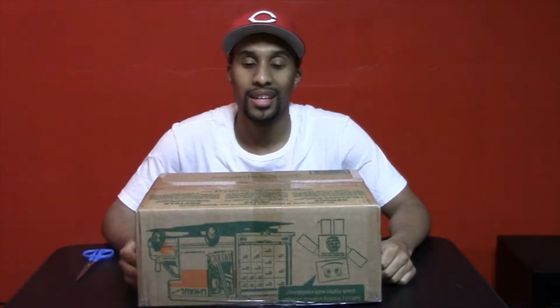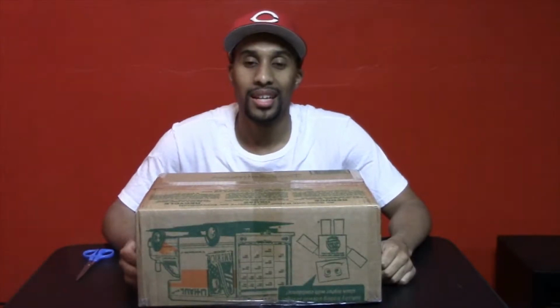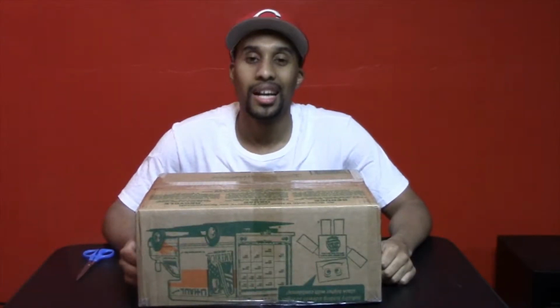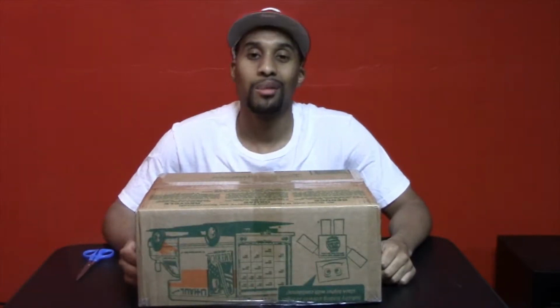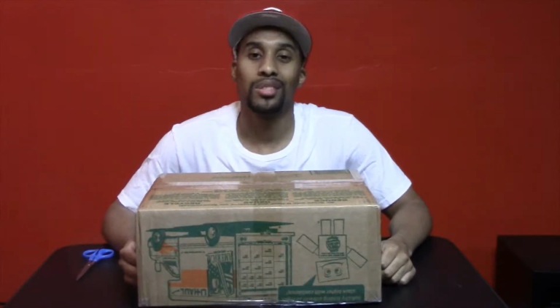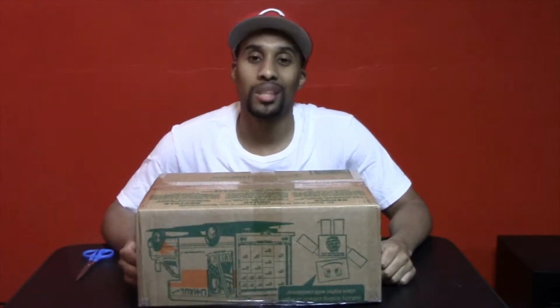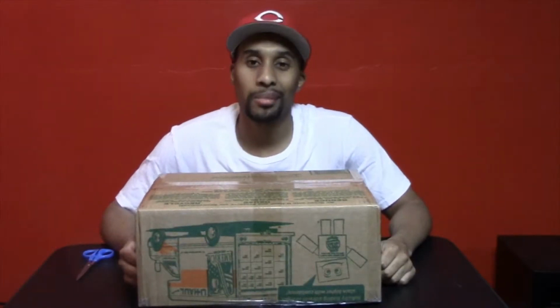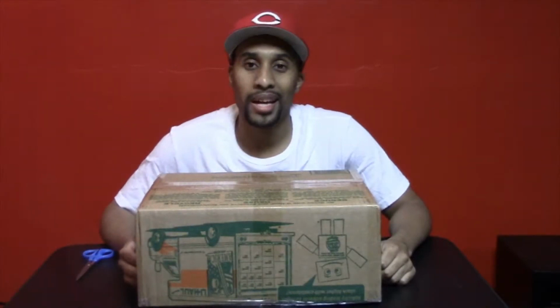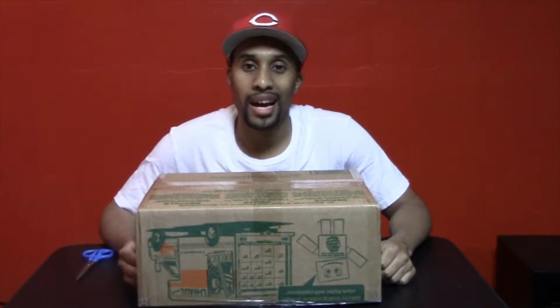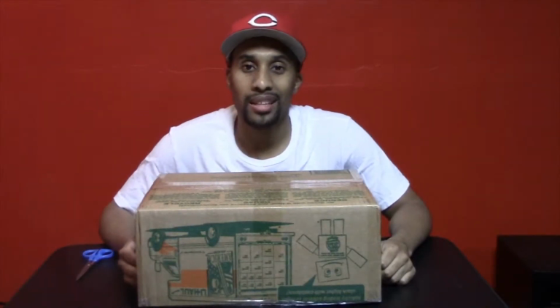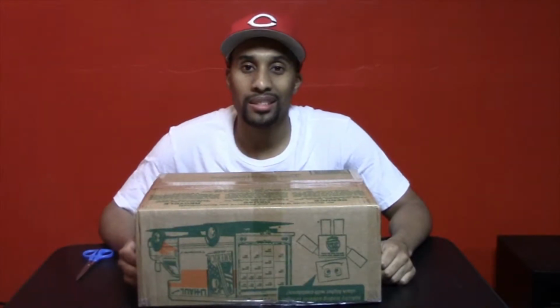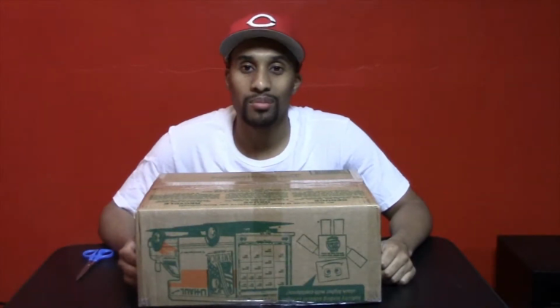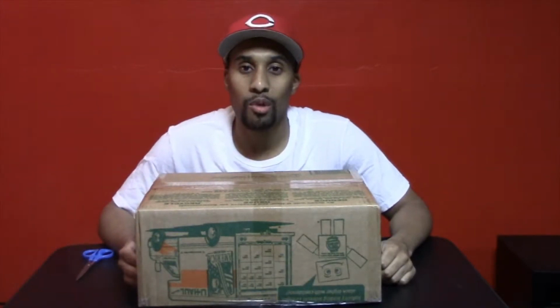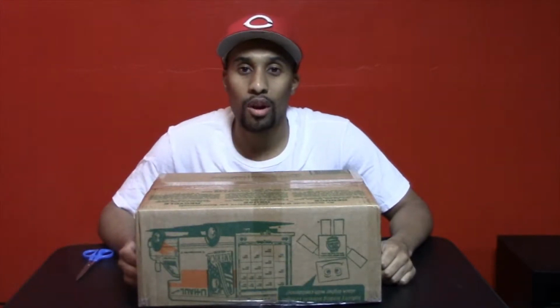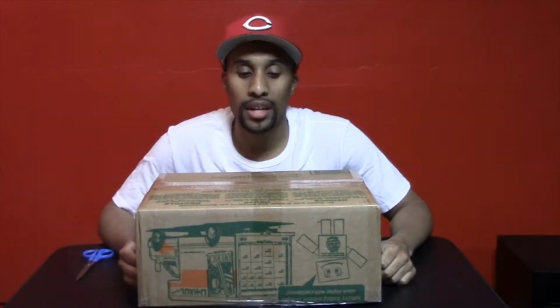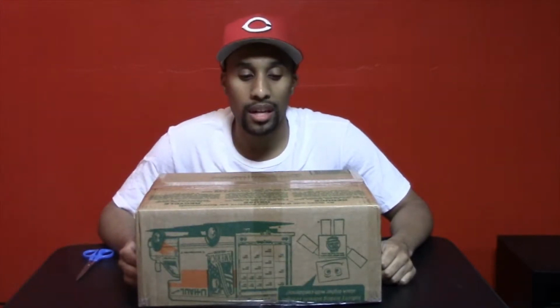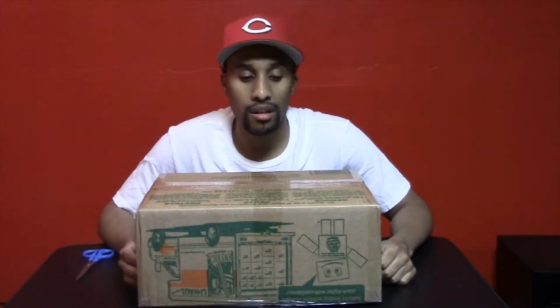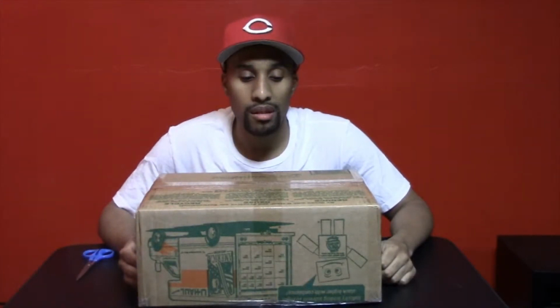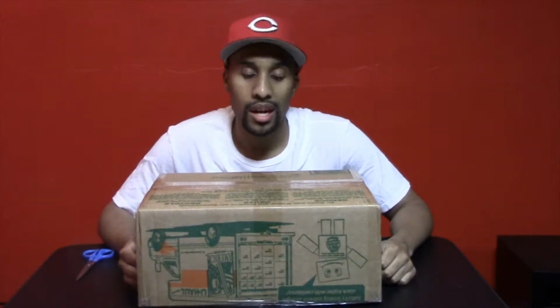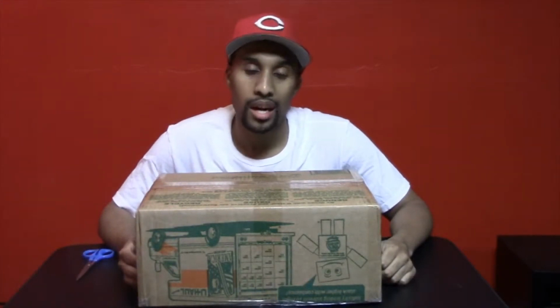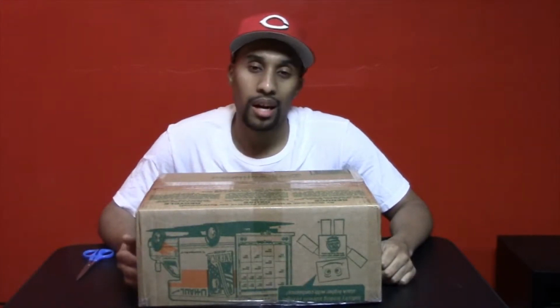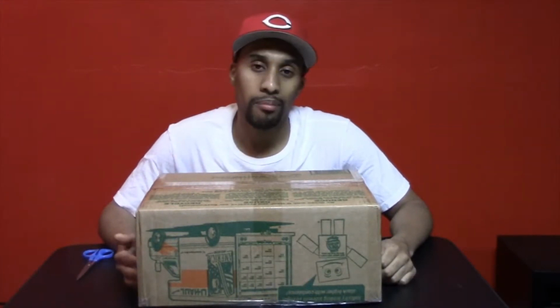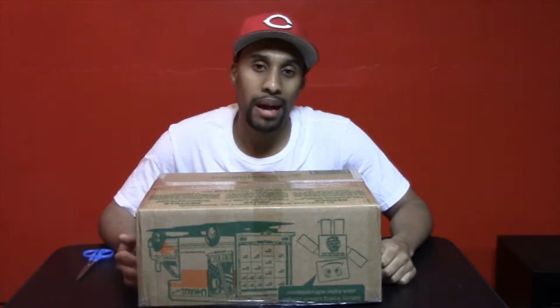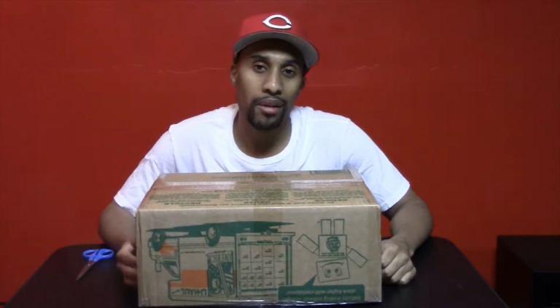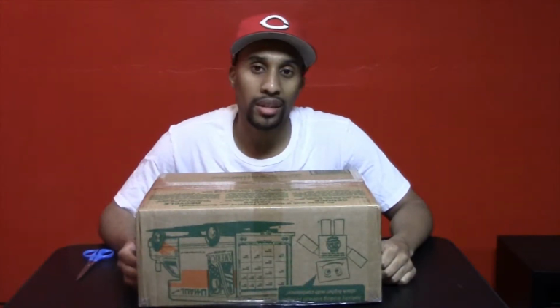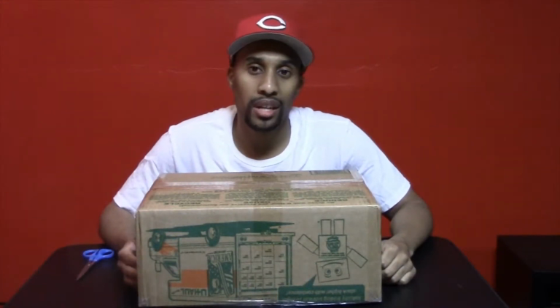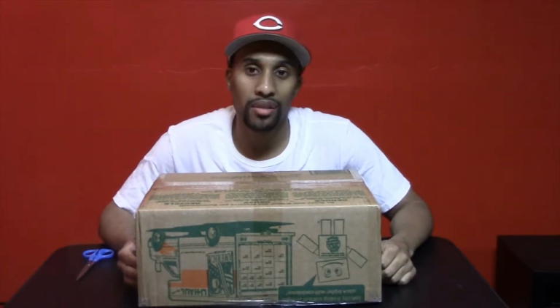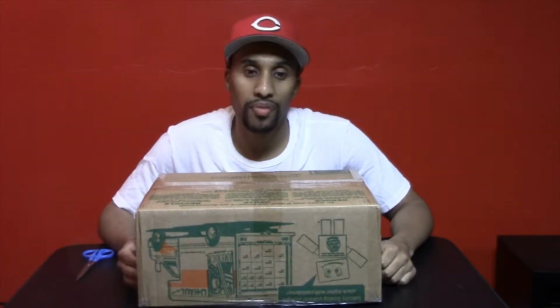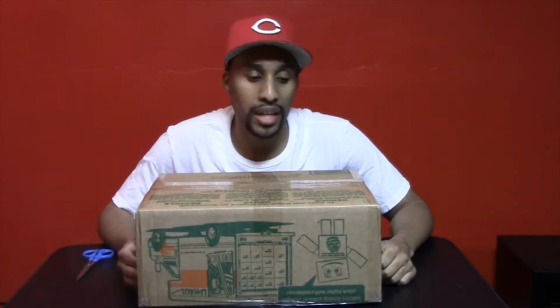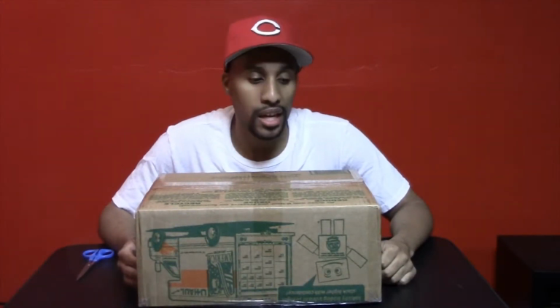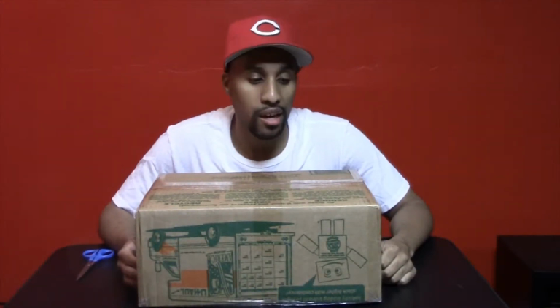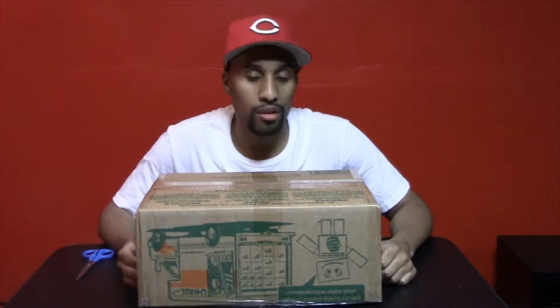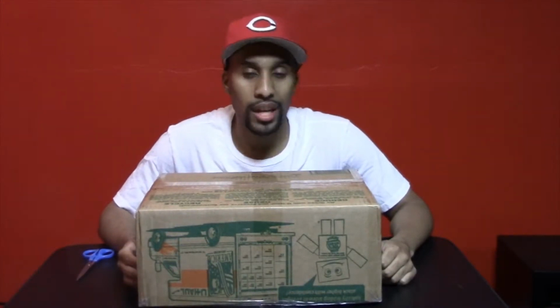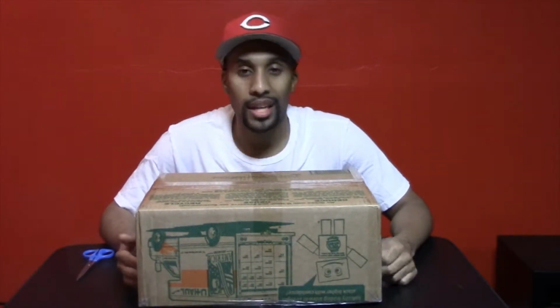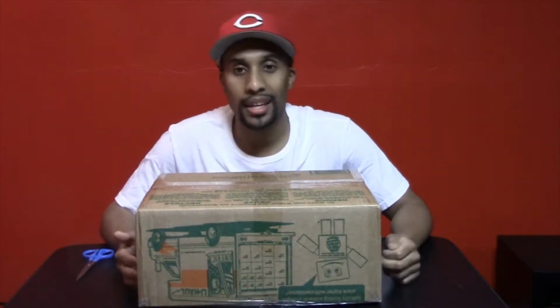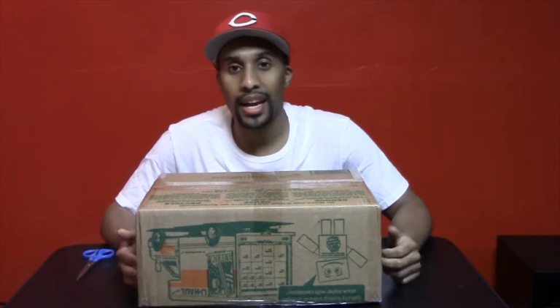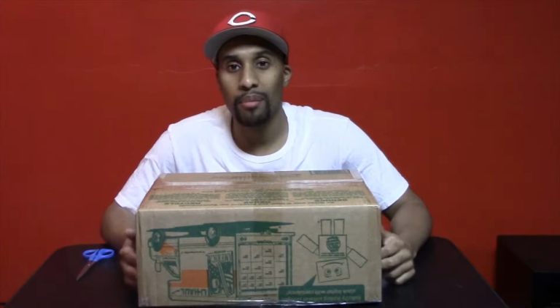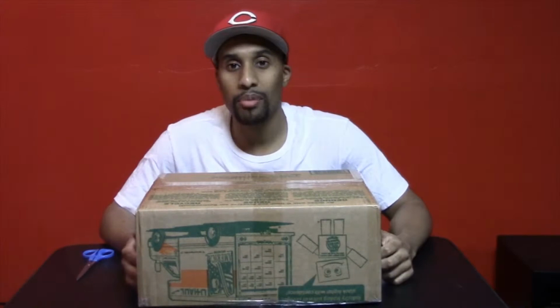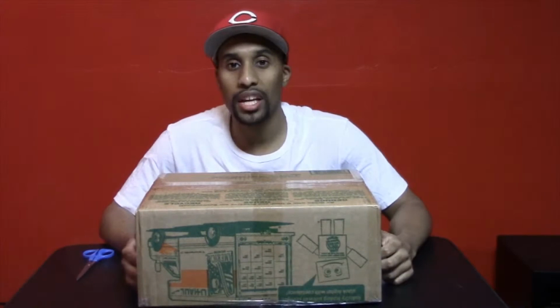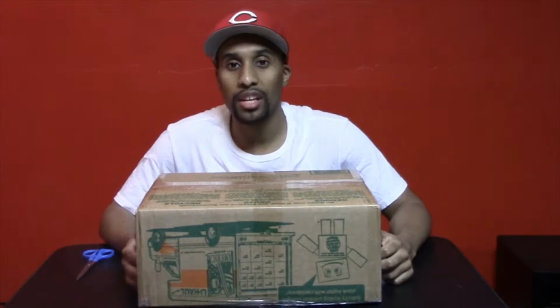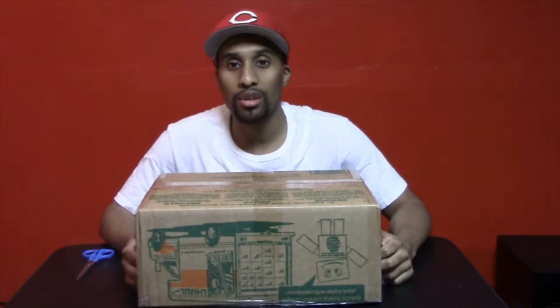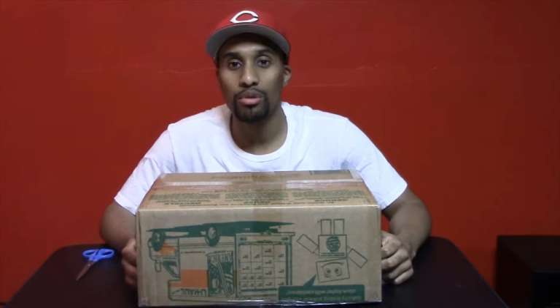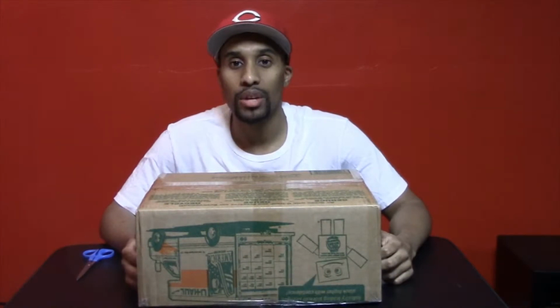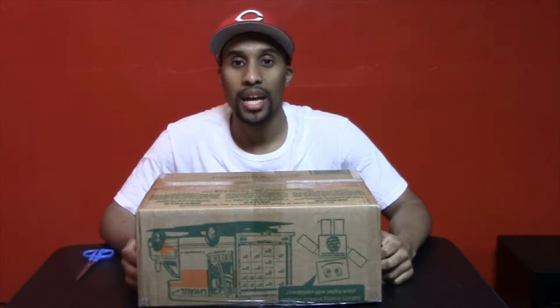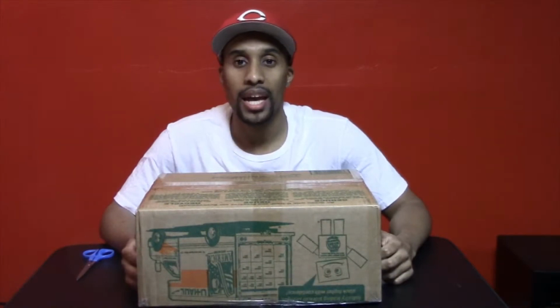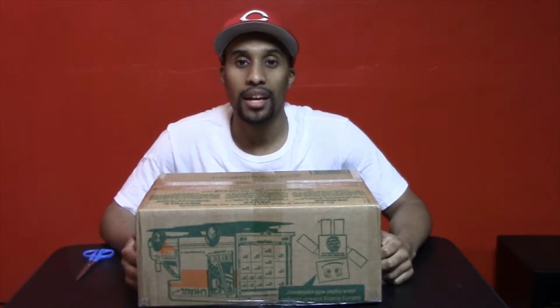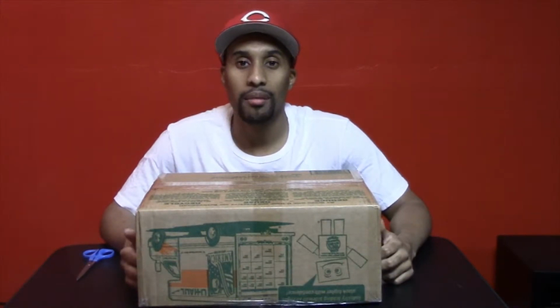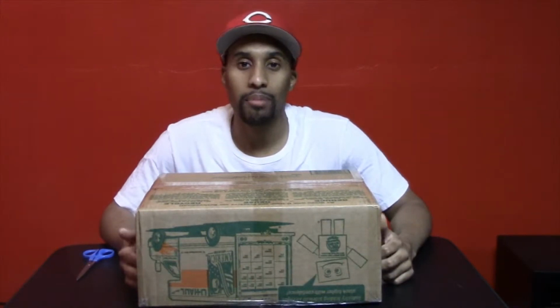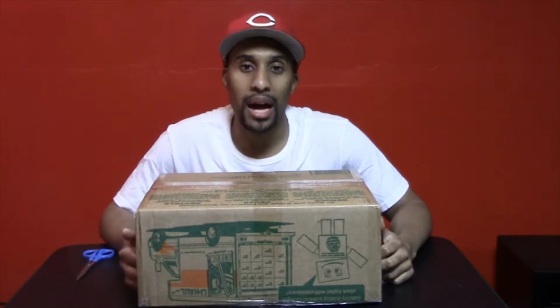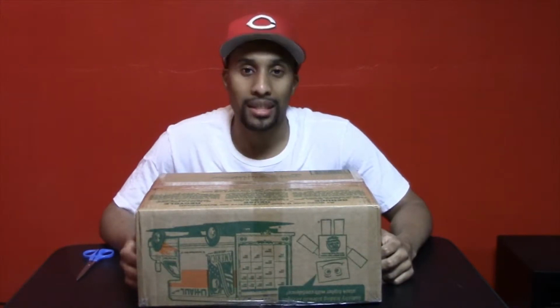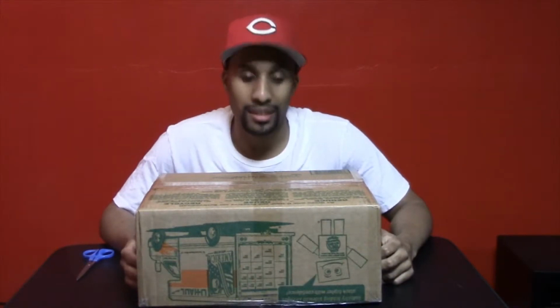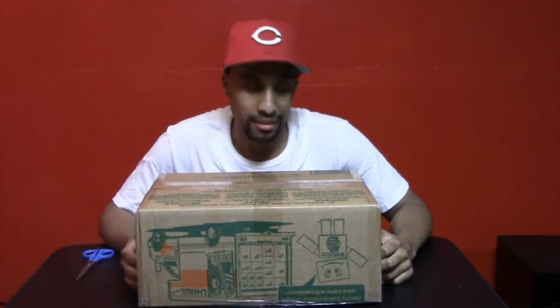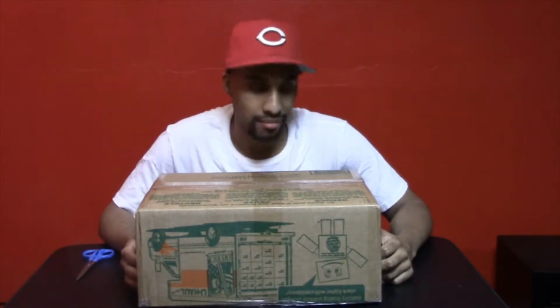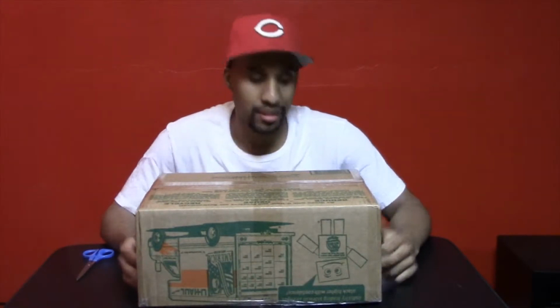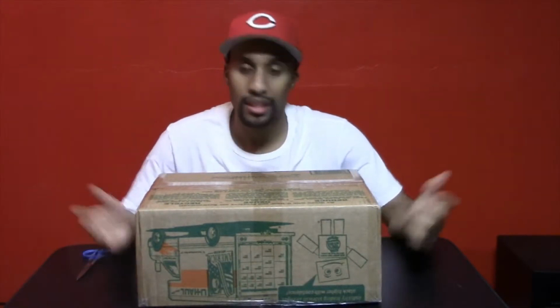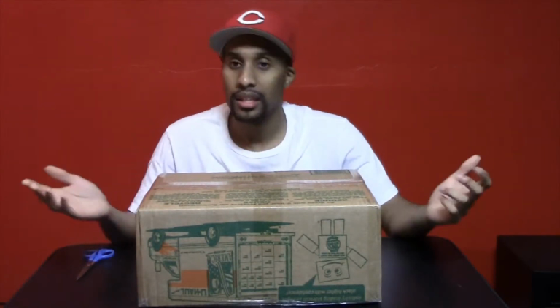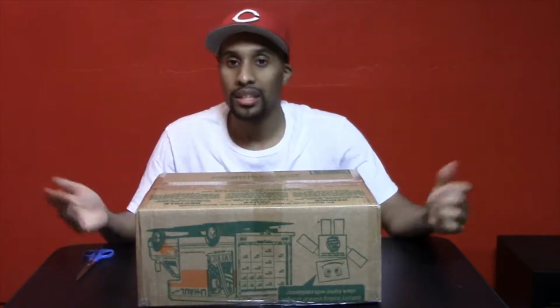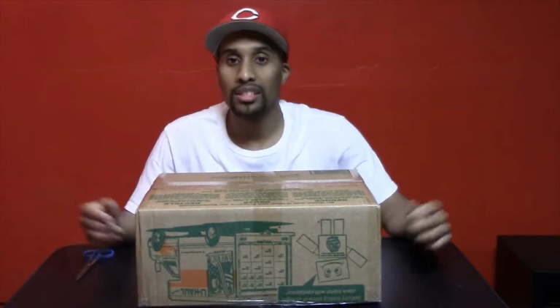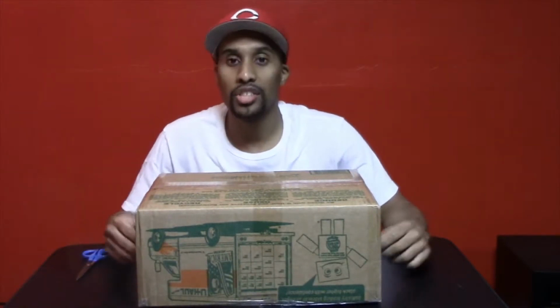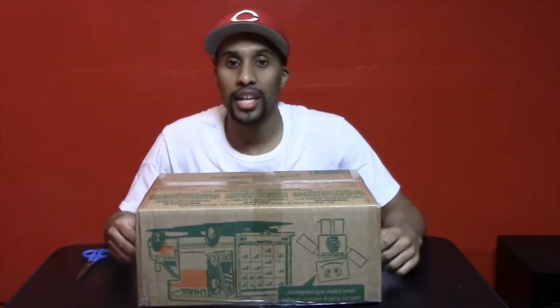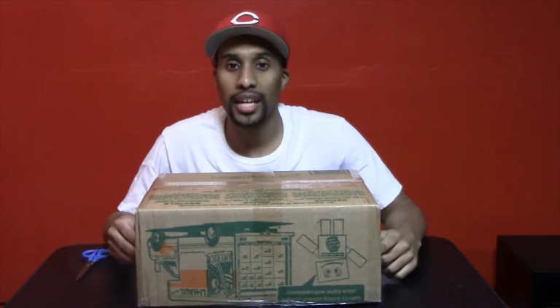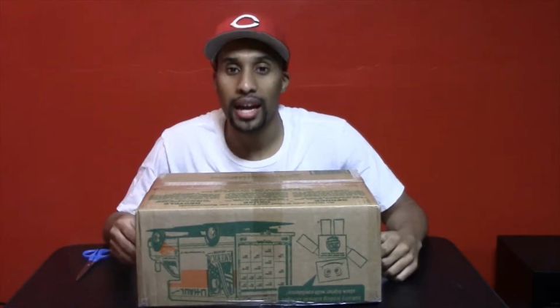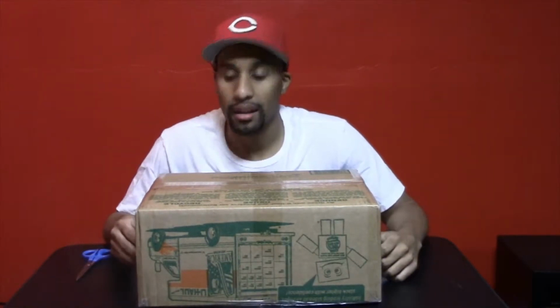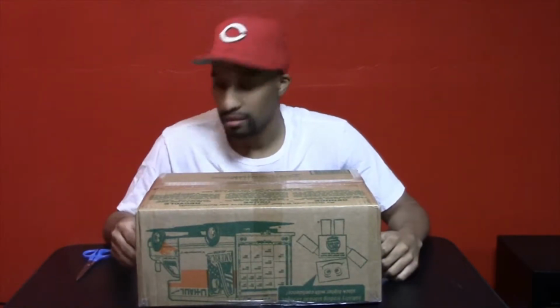Hey, what's up guys? It's Mario back with another video and today I'm bringing you an unboxing. Let's check it out.